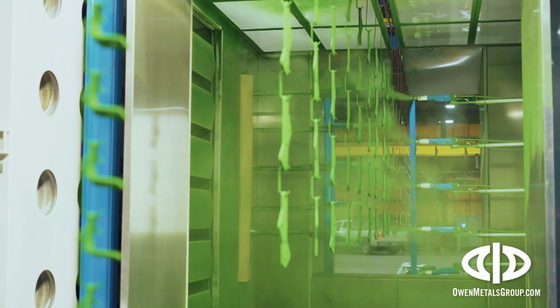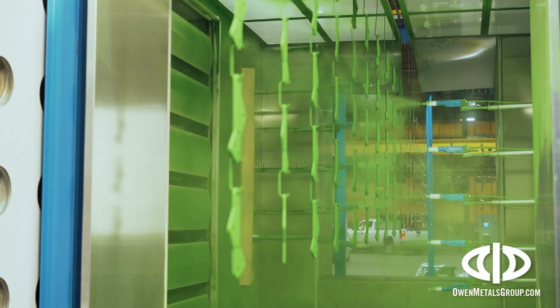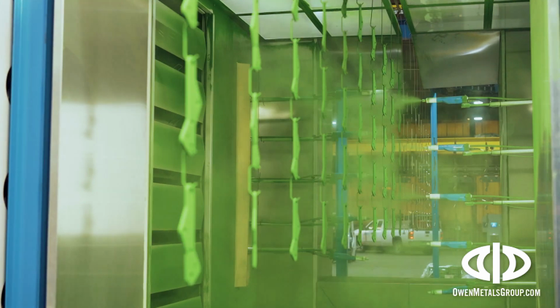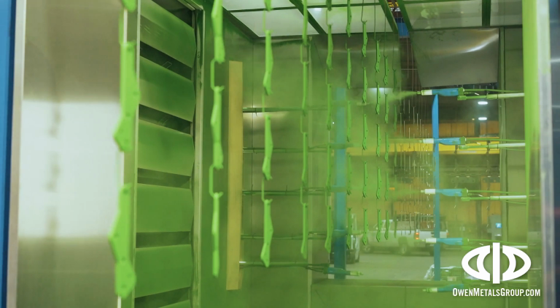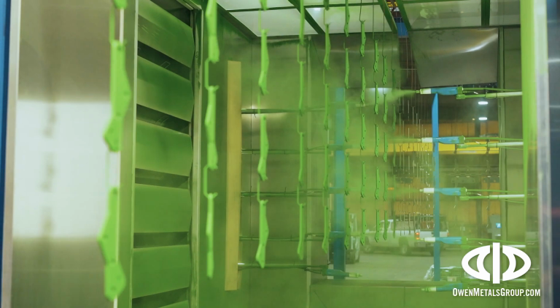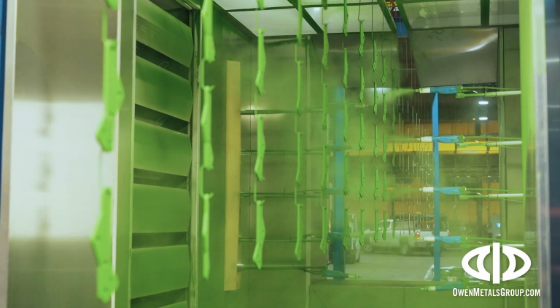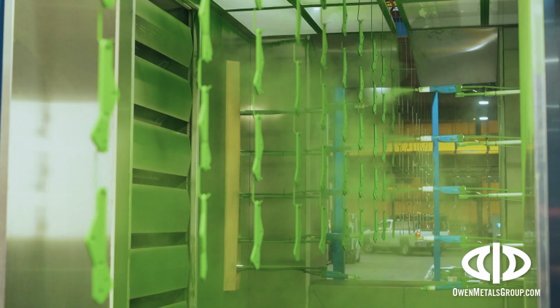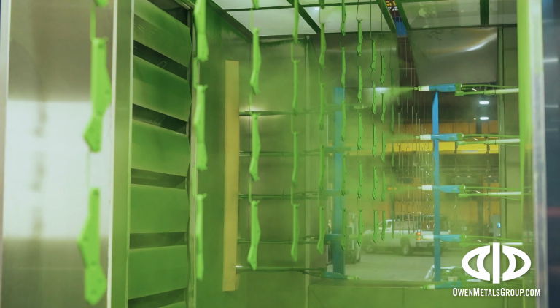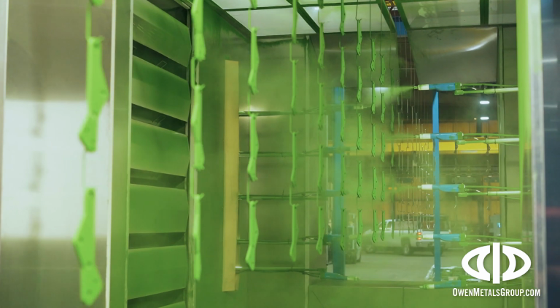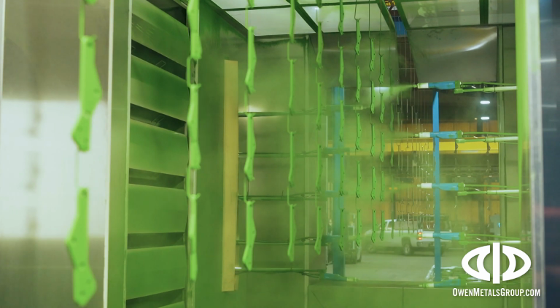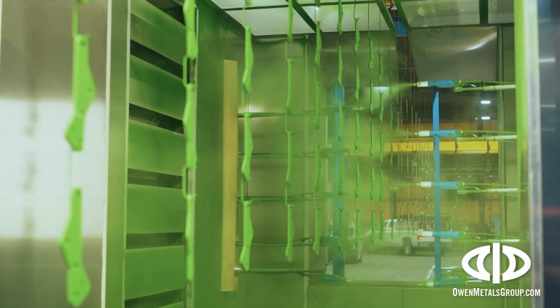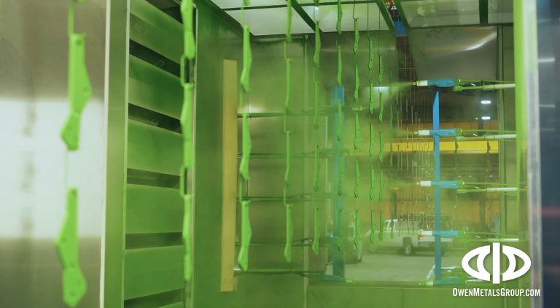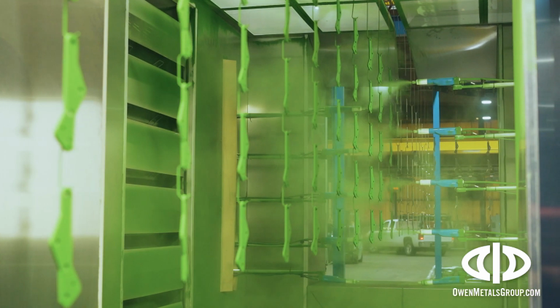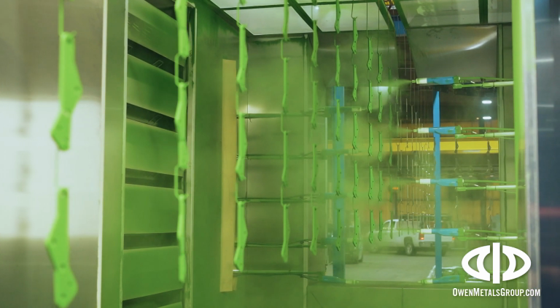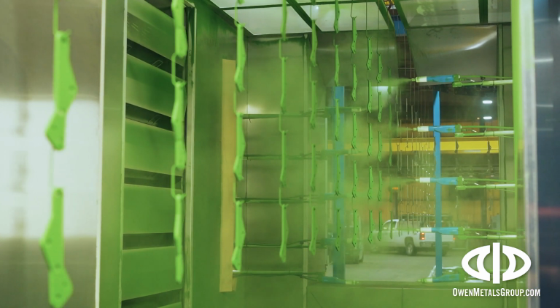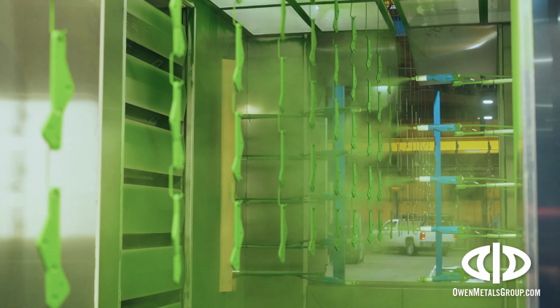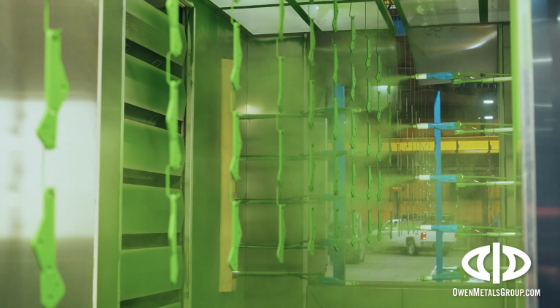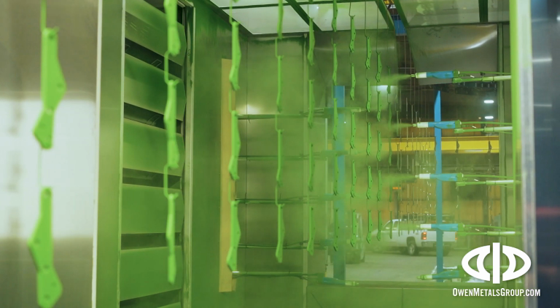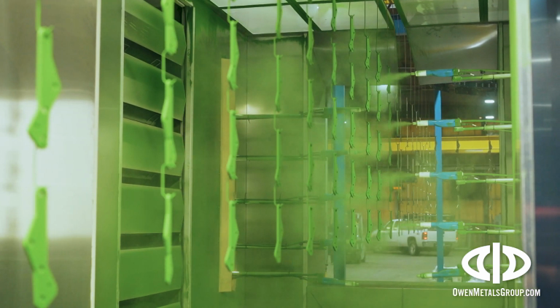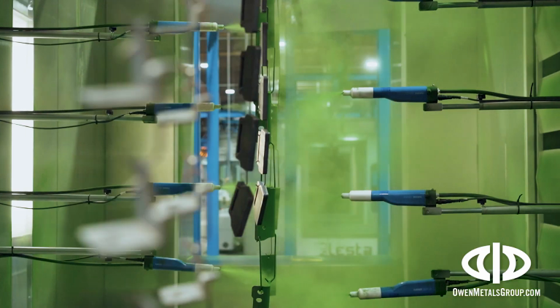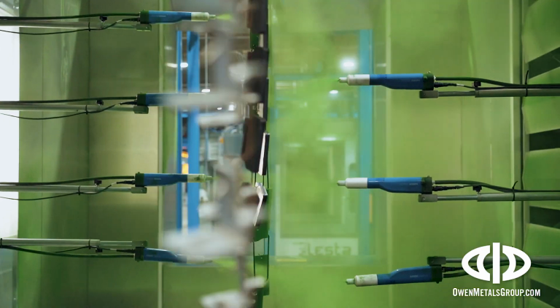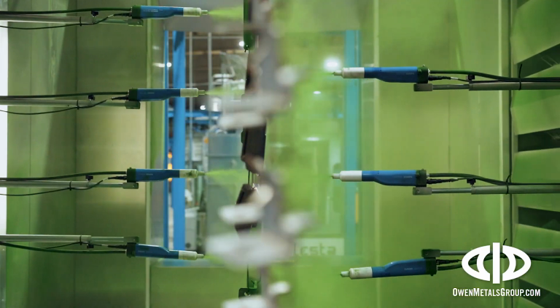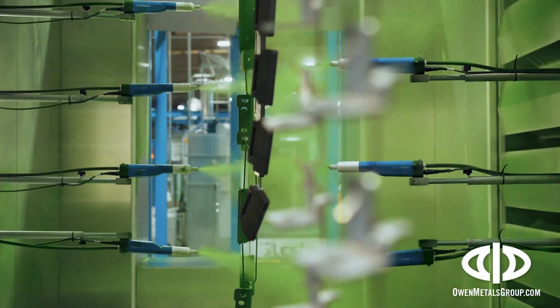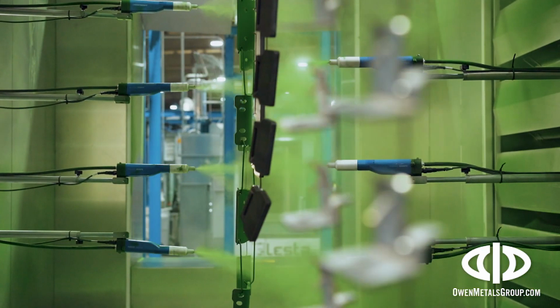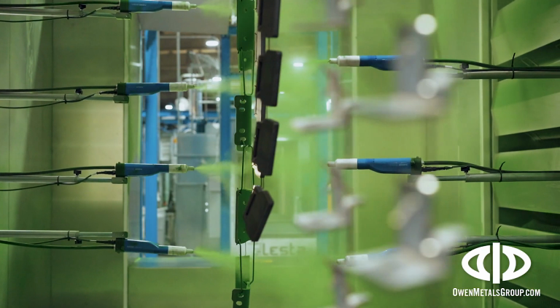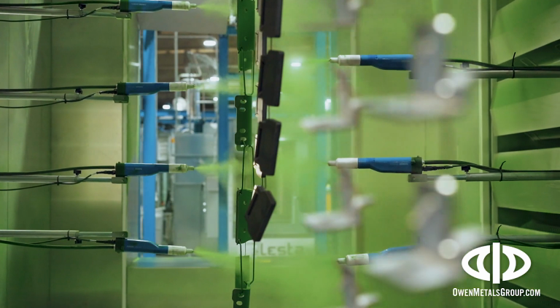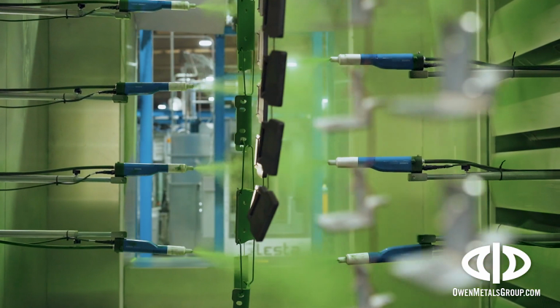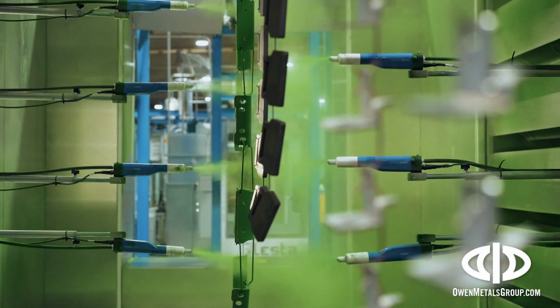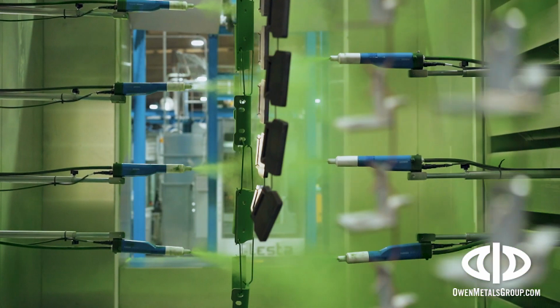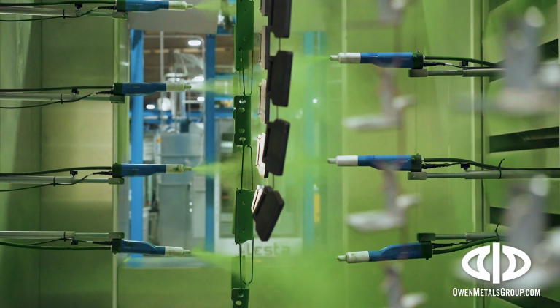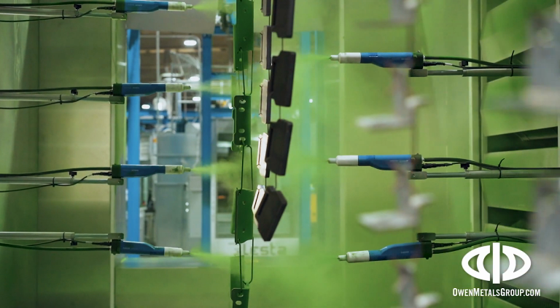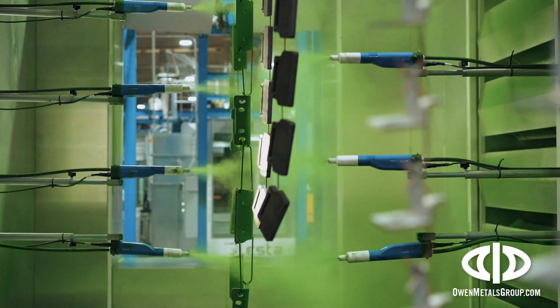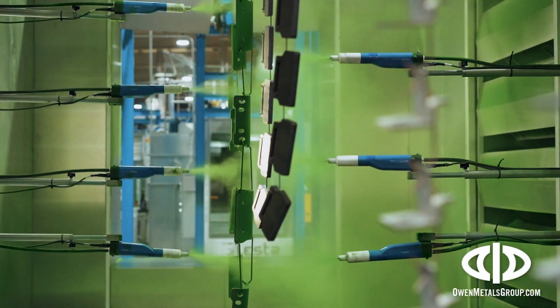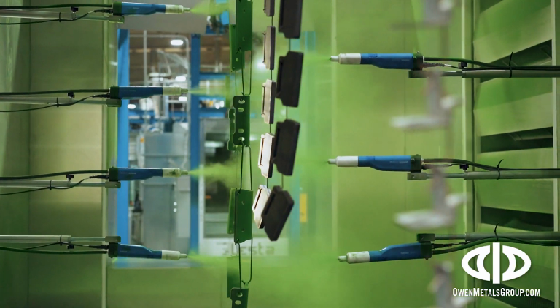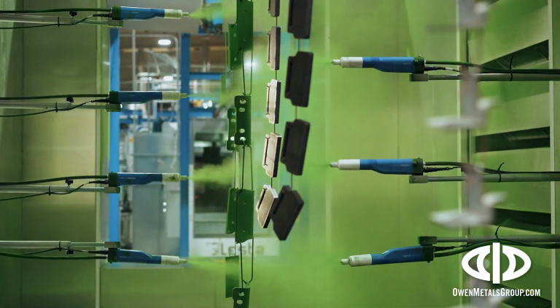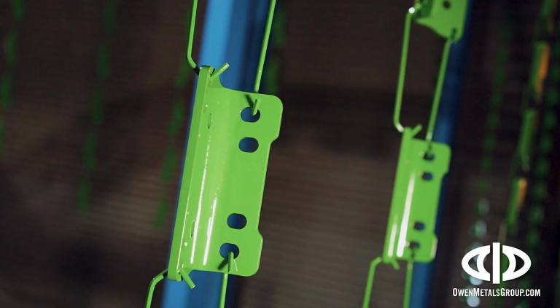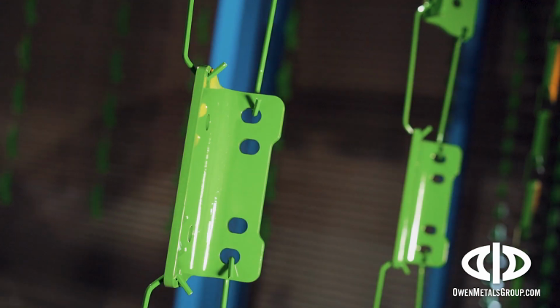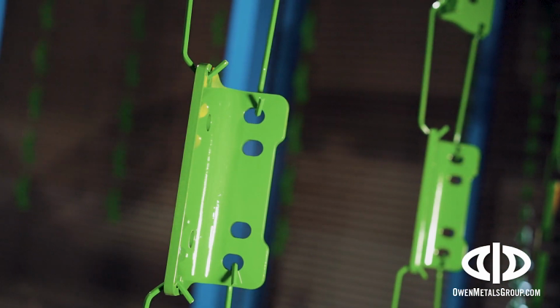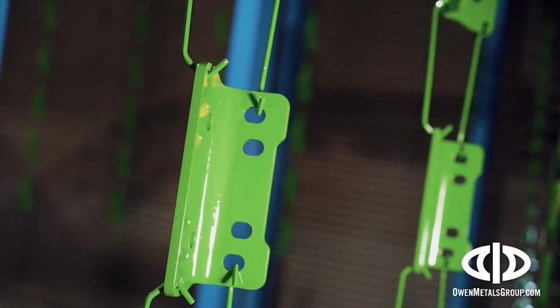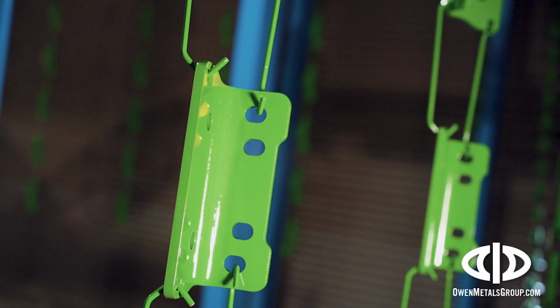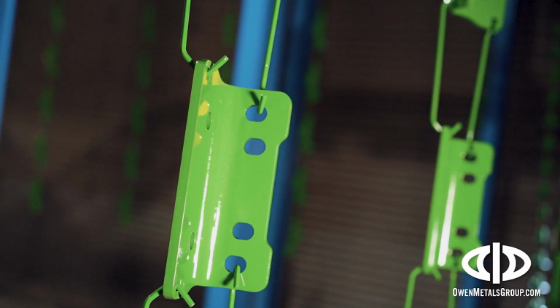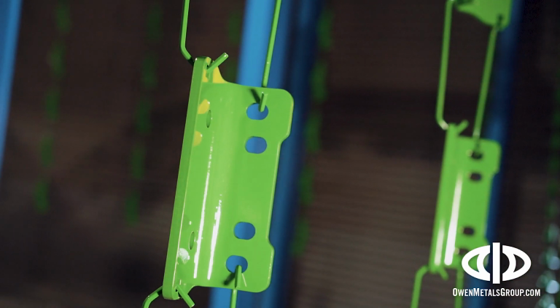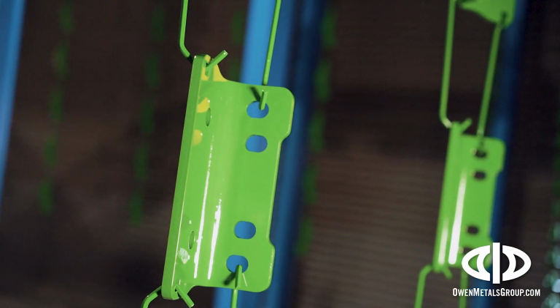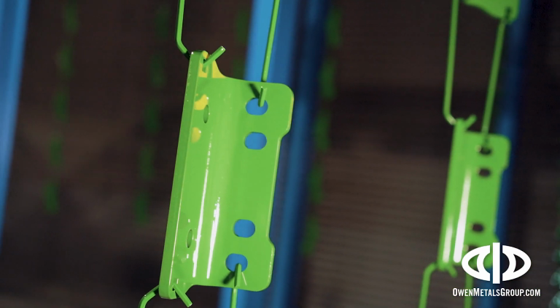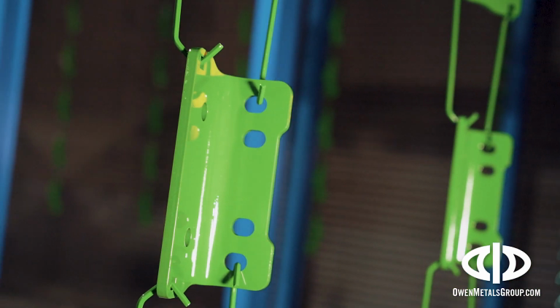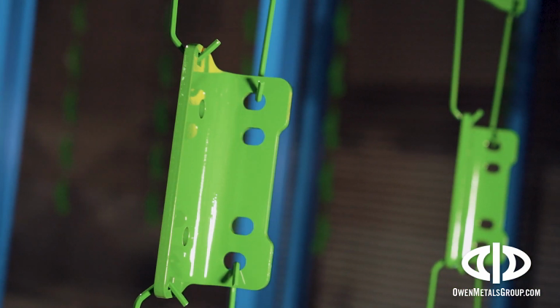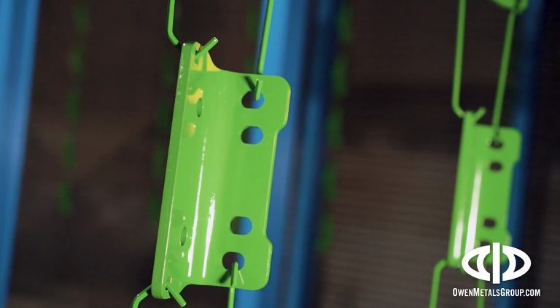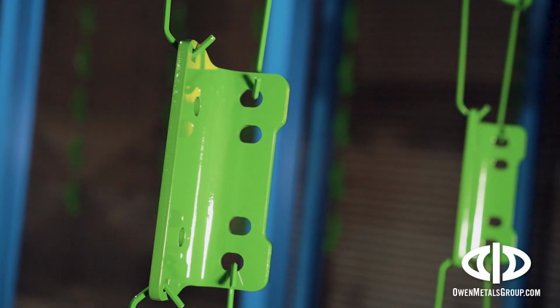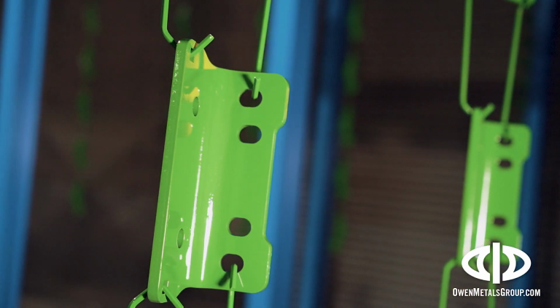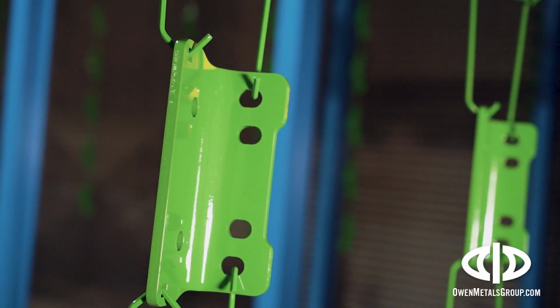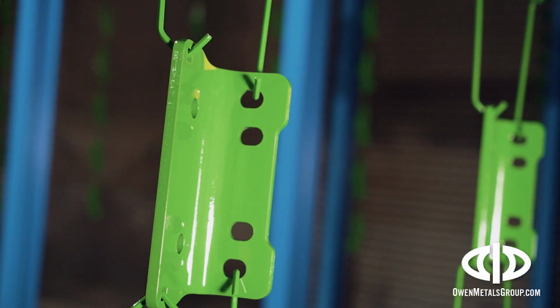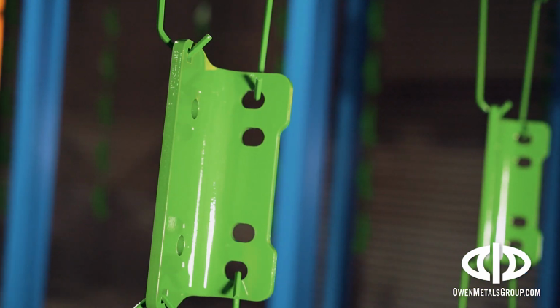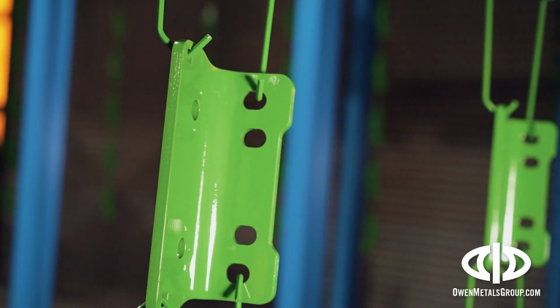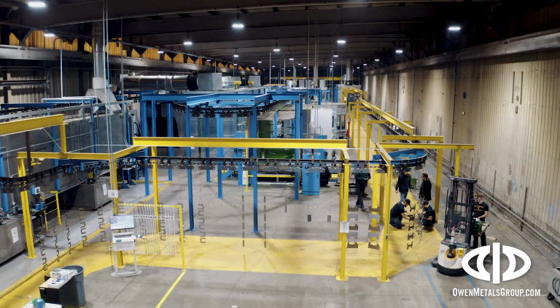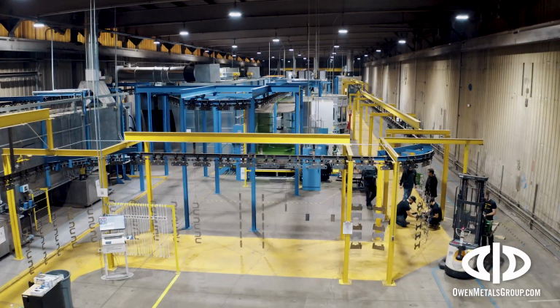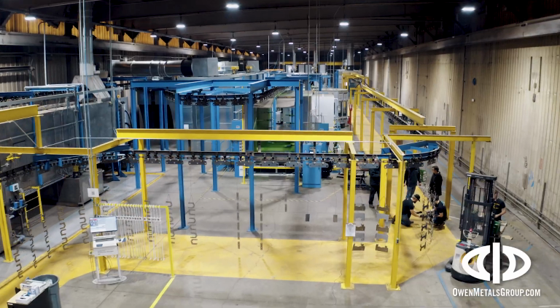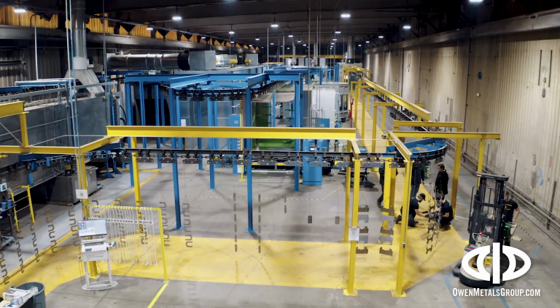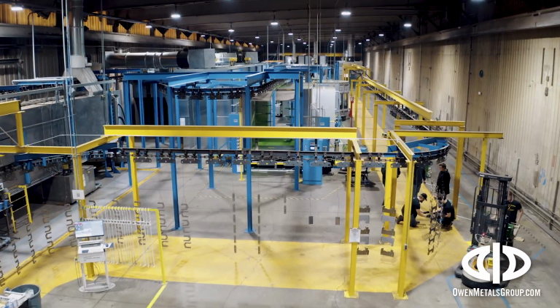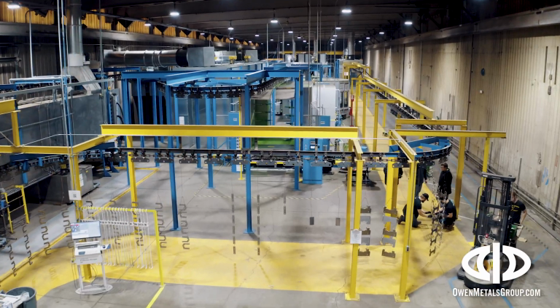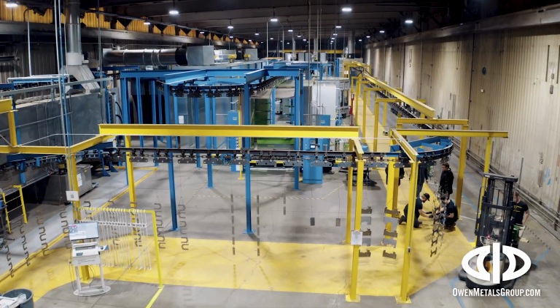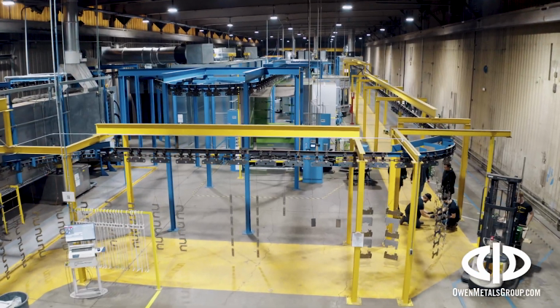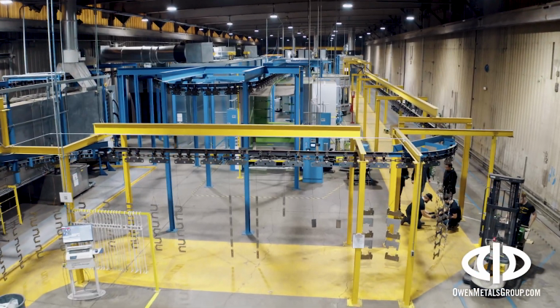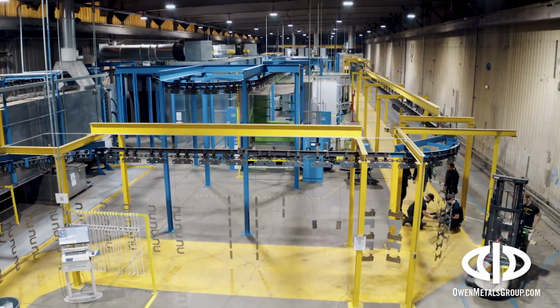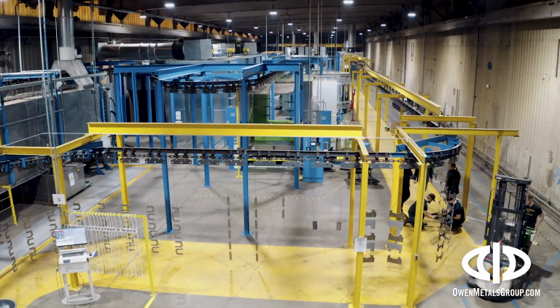Paxton and Veerling Finishing, the new pinnacle of excellence in powder coating, is now open in Carter Lake, Iowa.